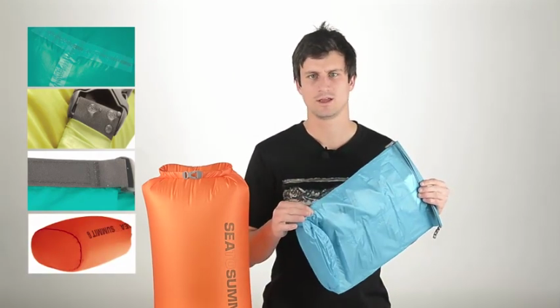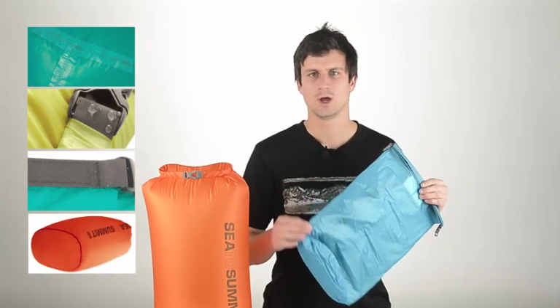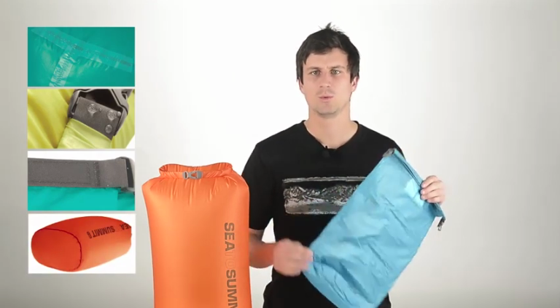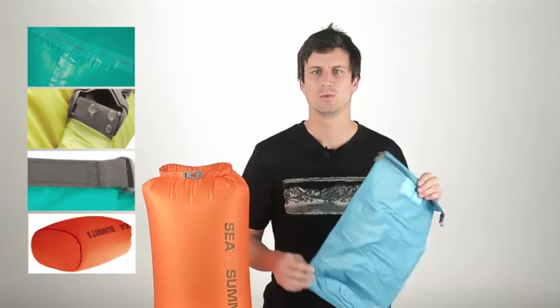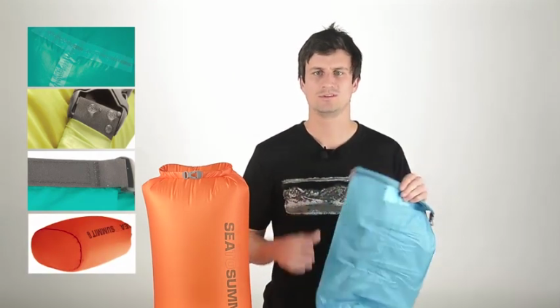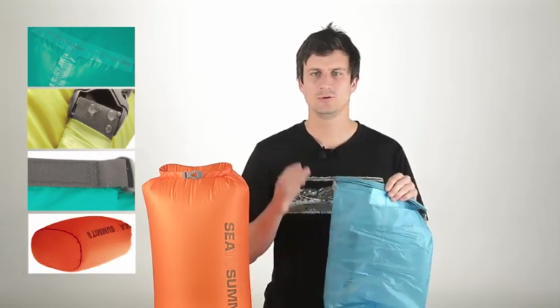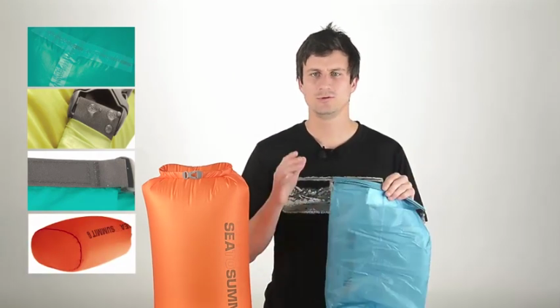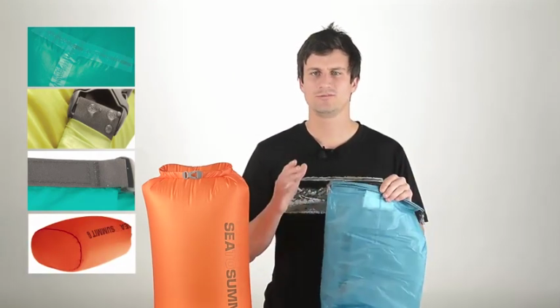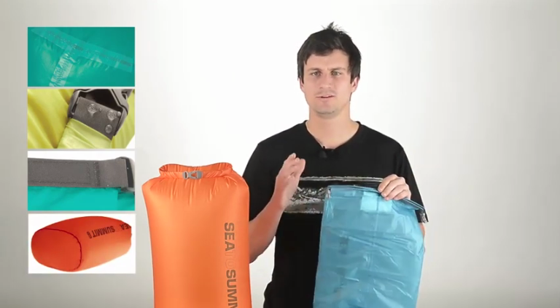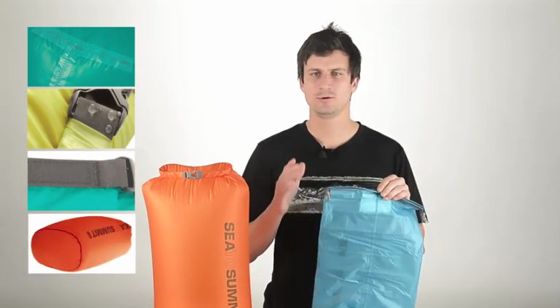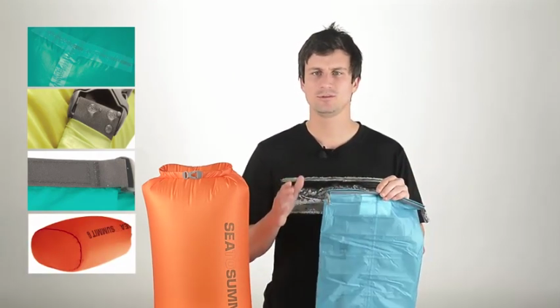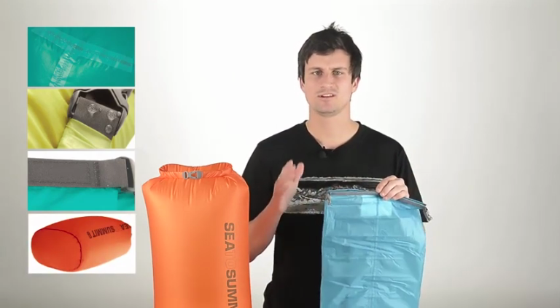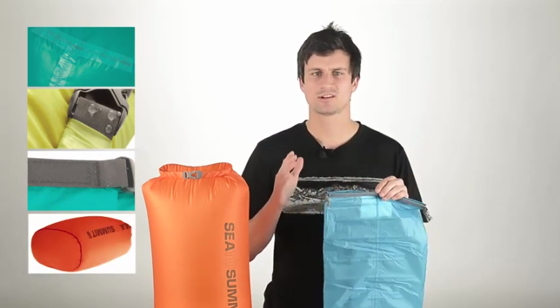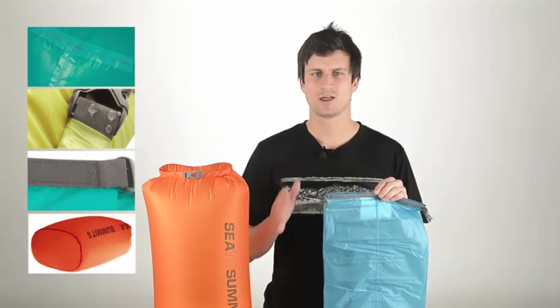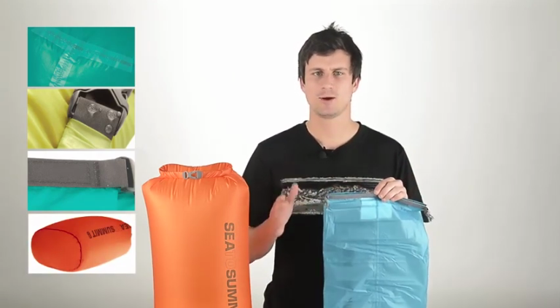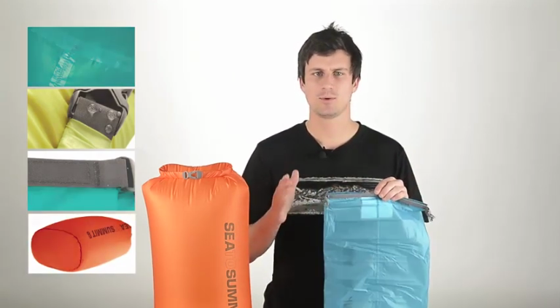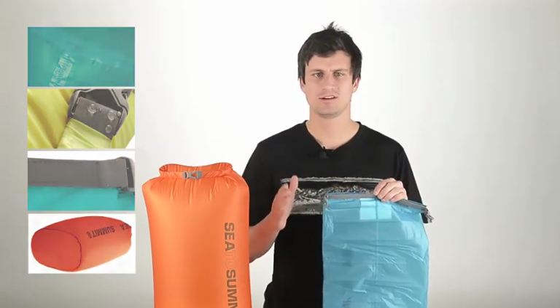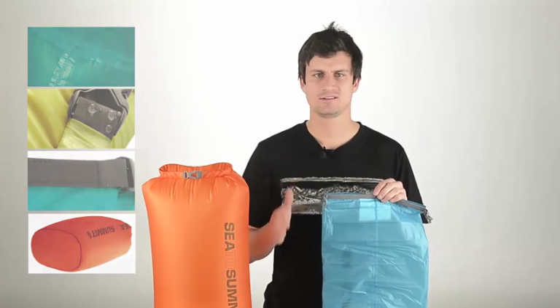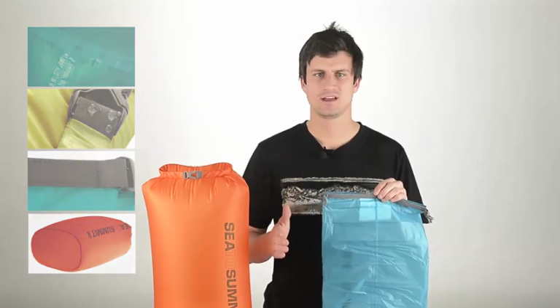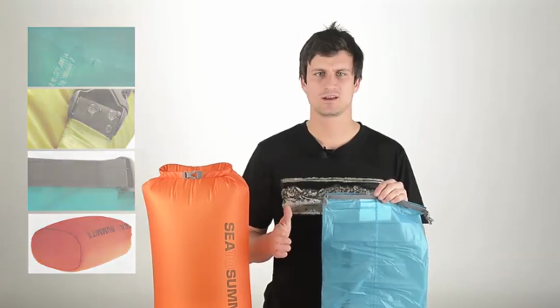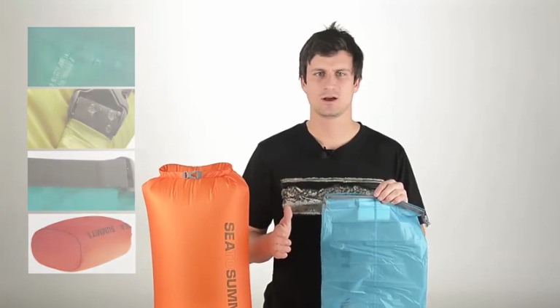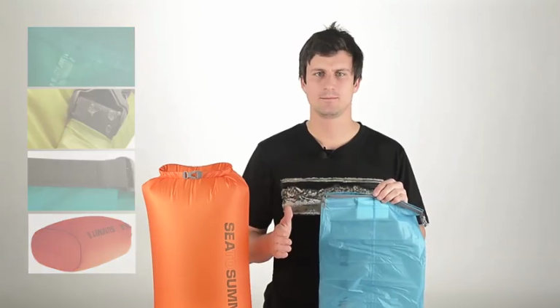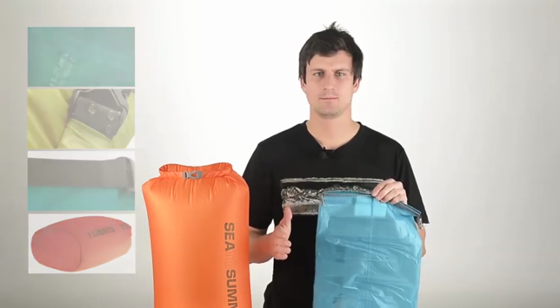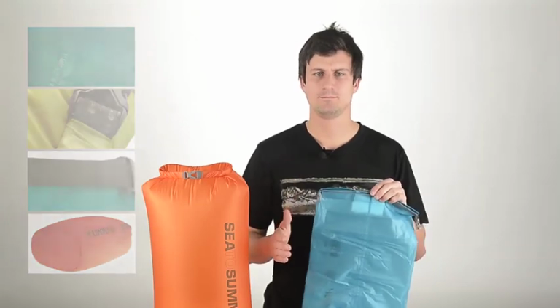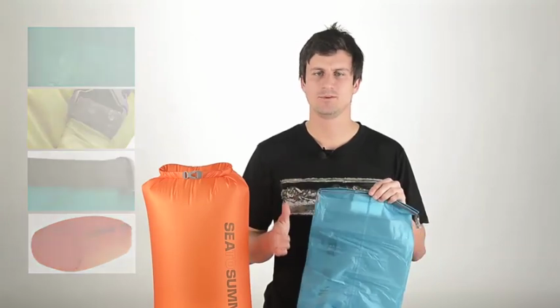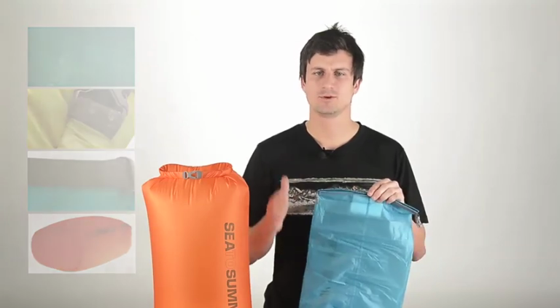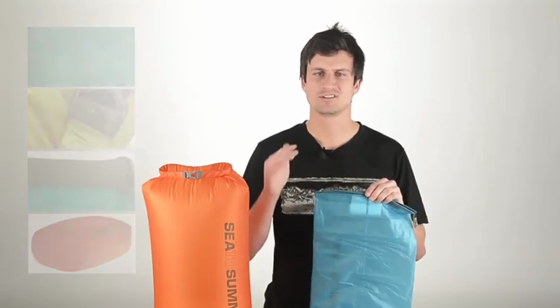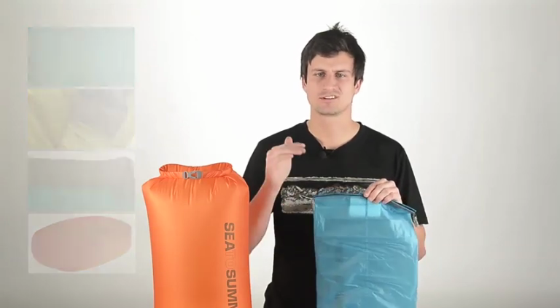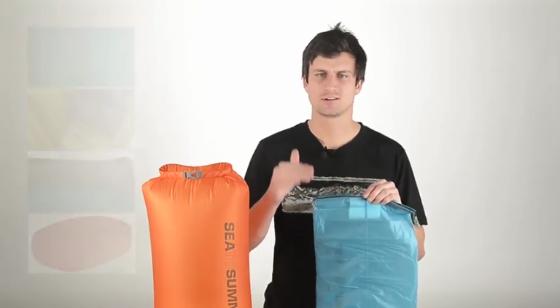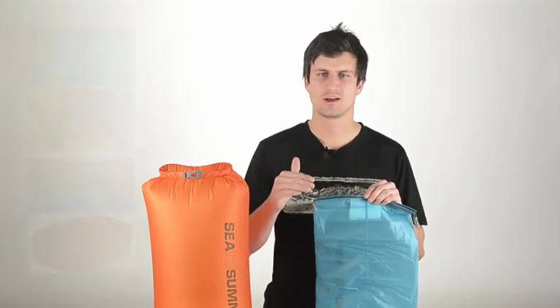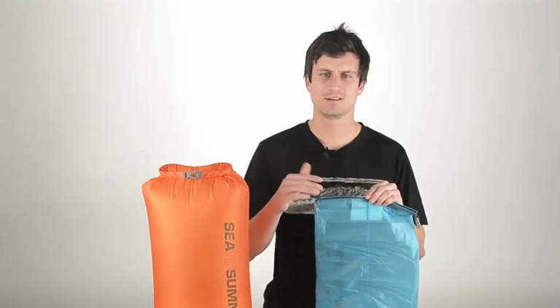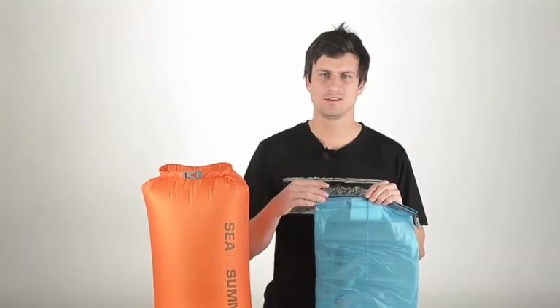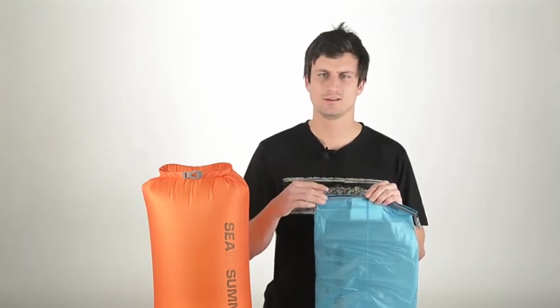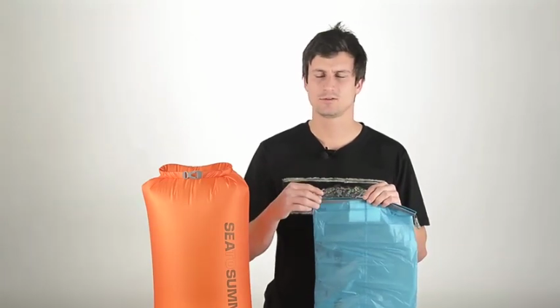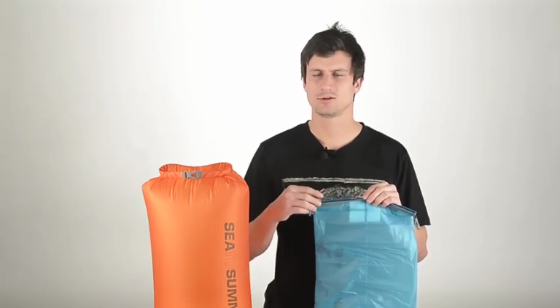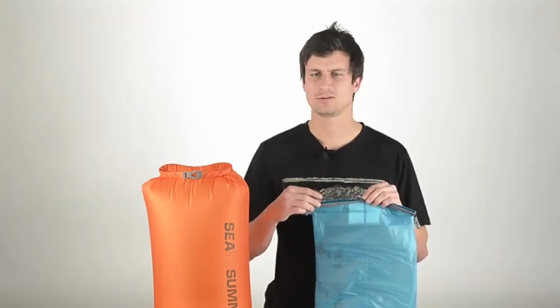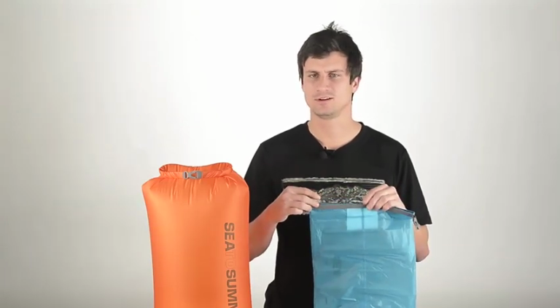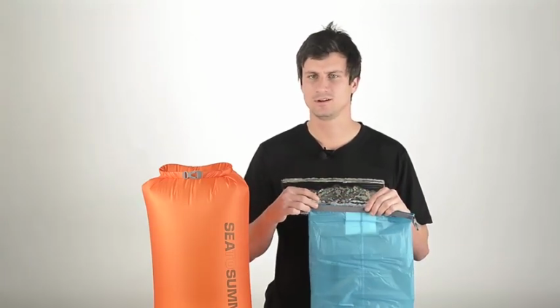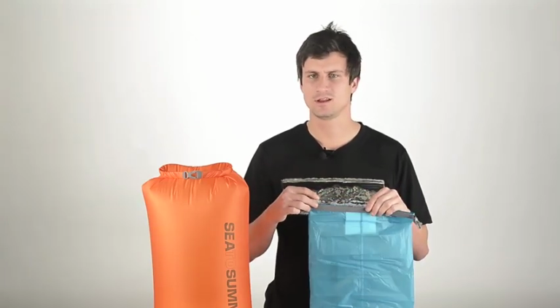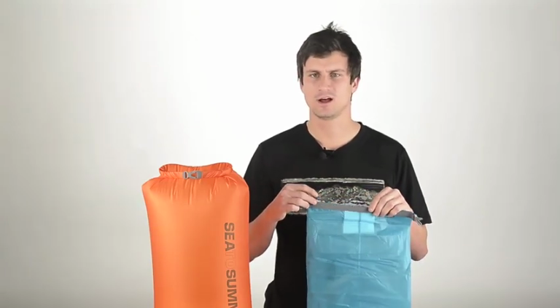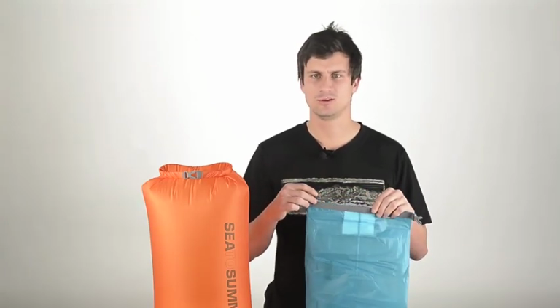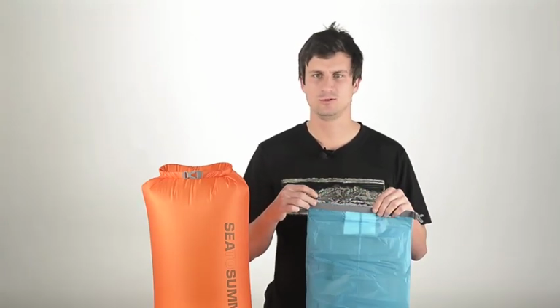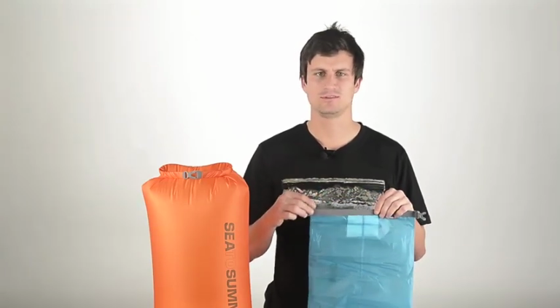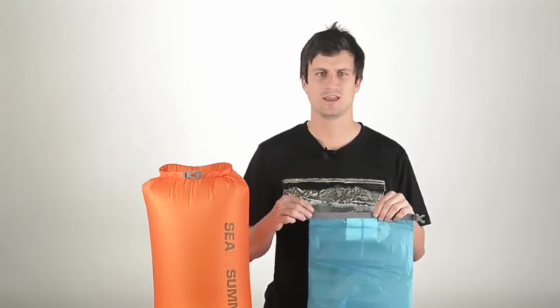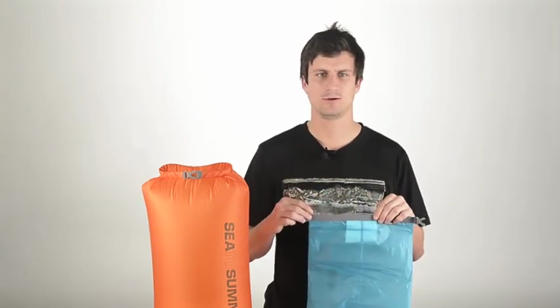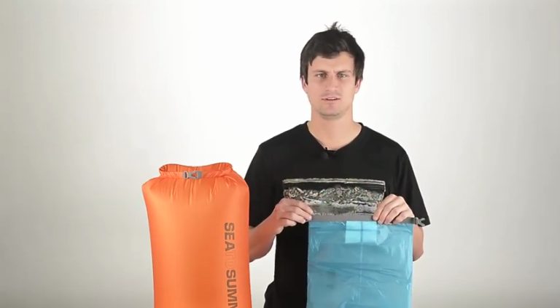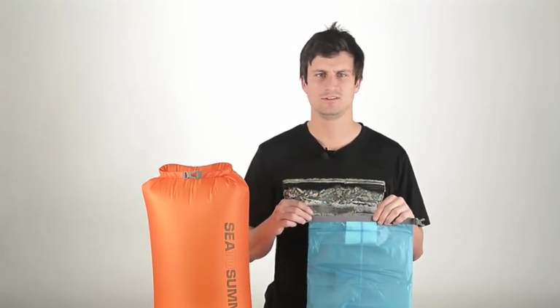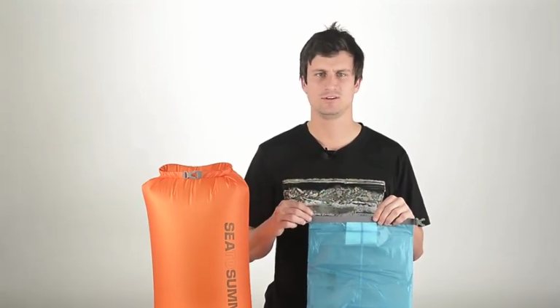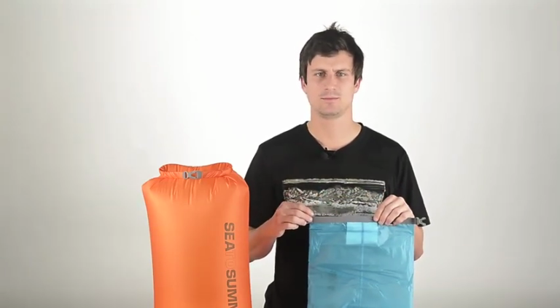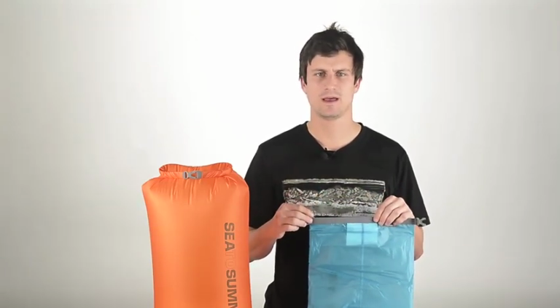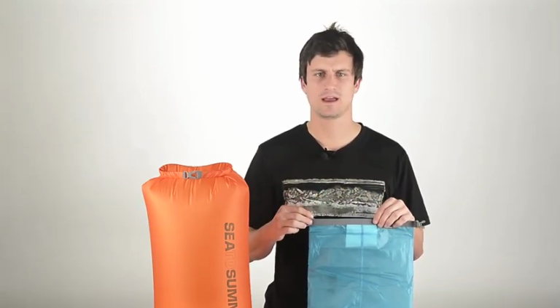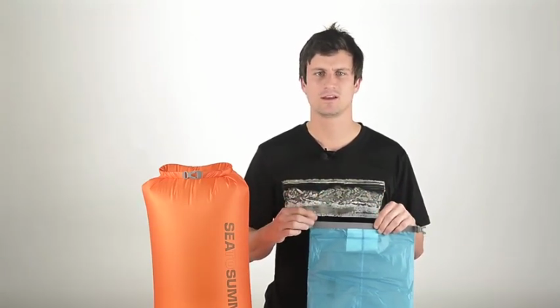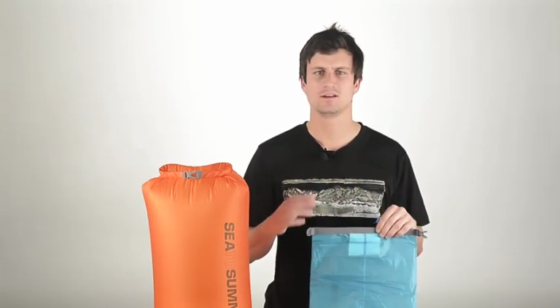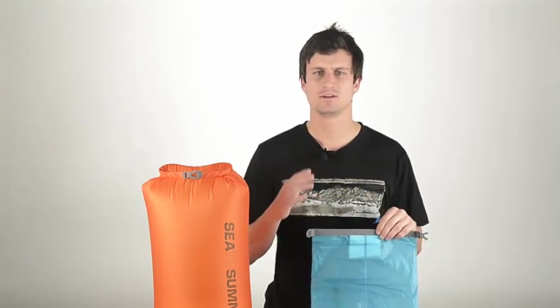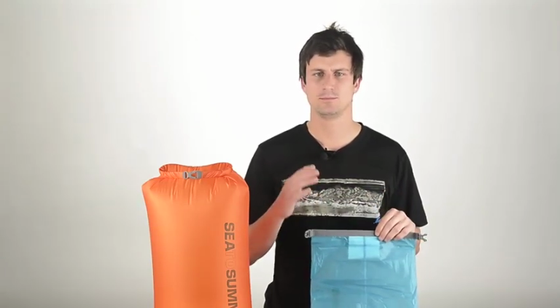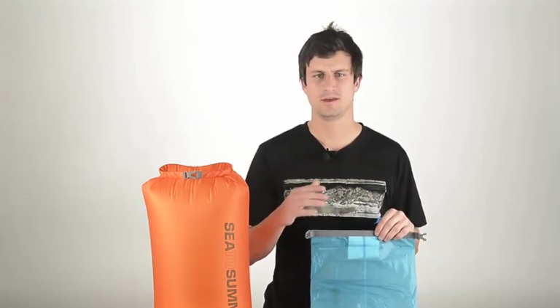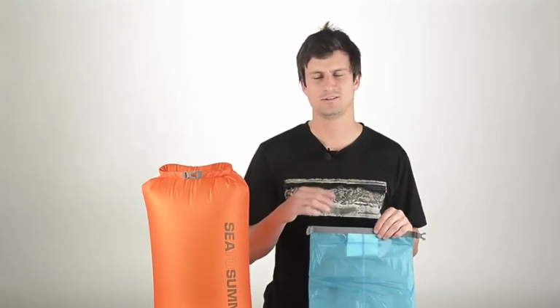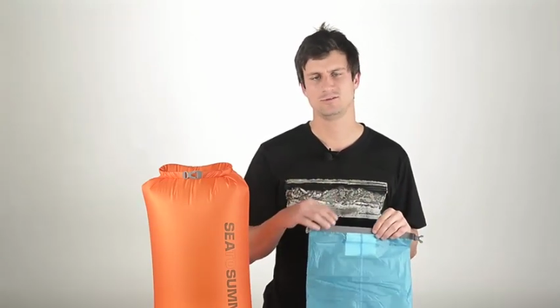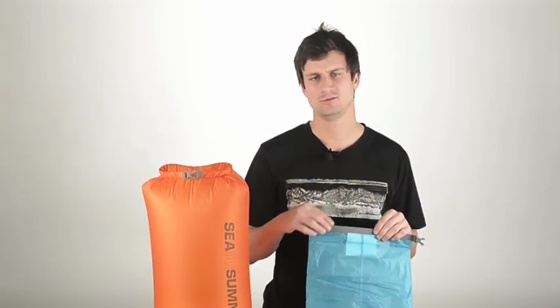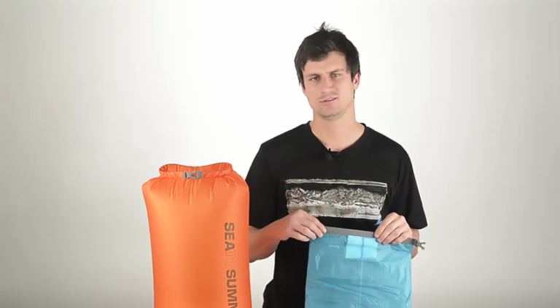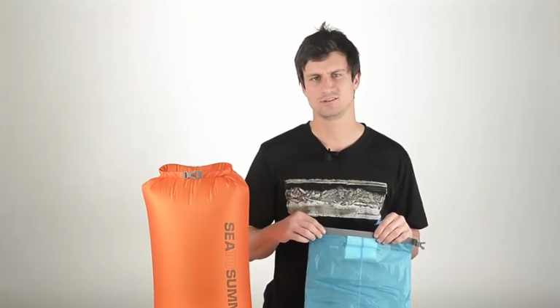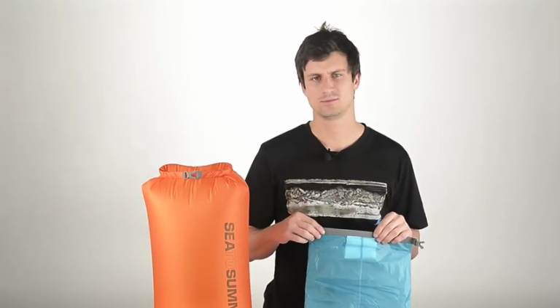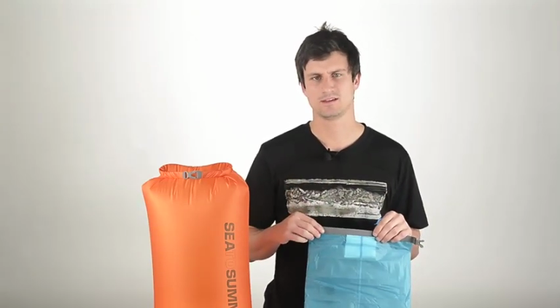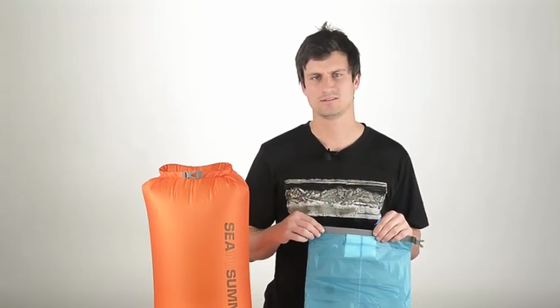Once you have filled this lightweight sack up, you can slide it into those little unused areas in your pack to best use your space.